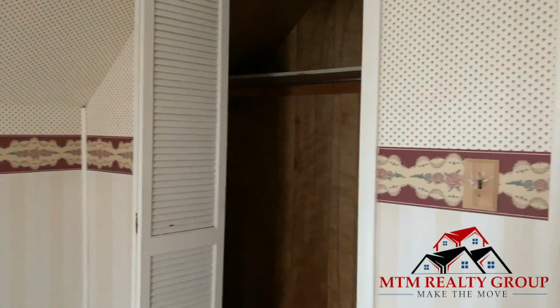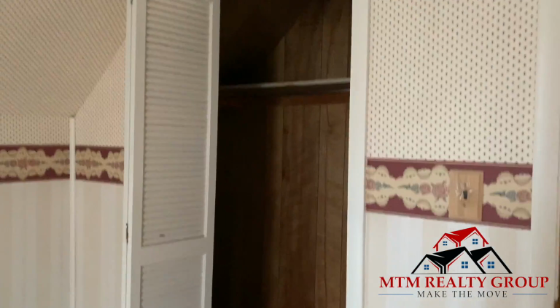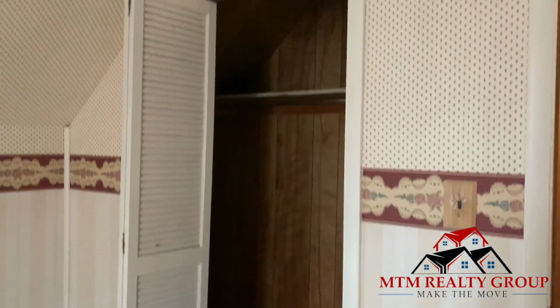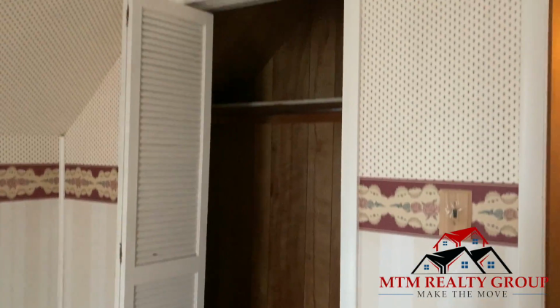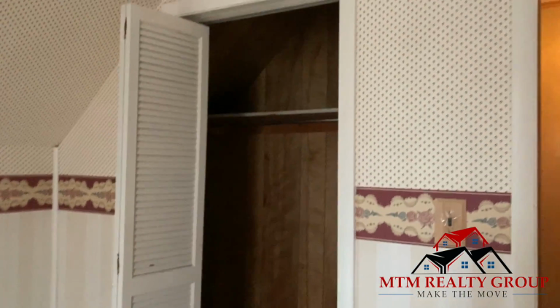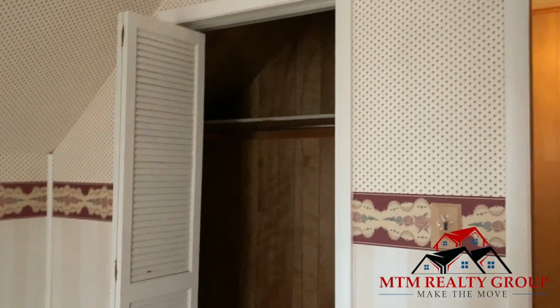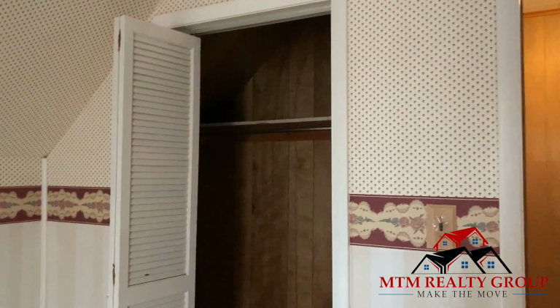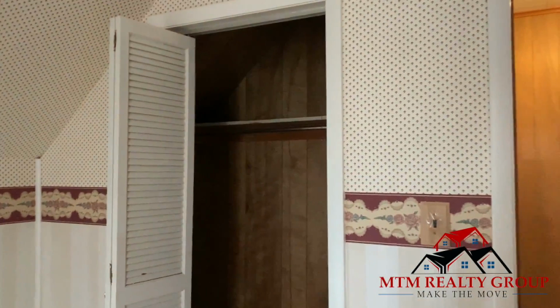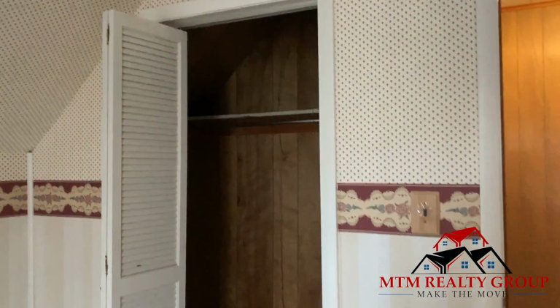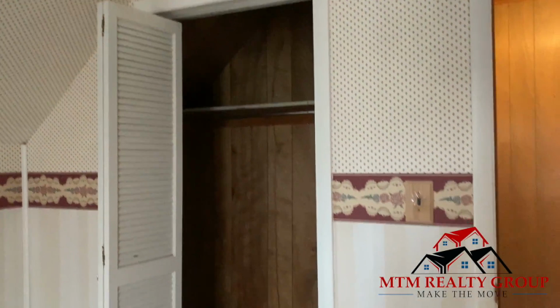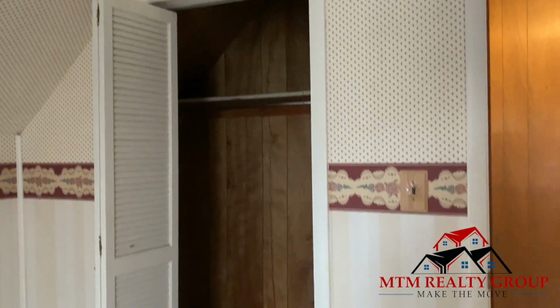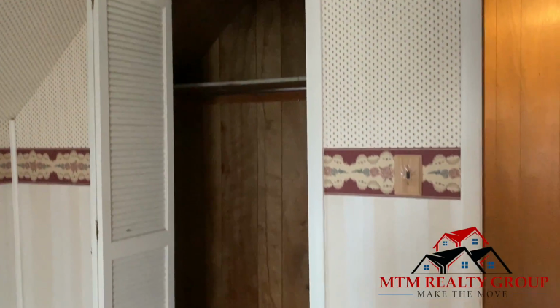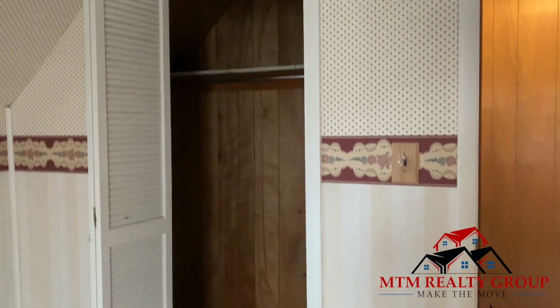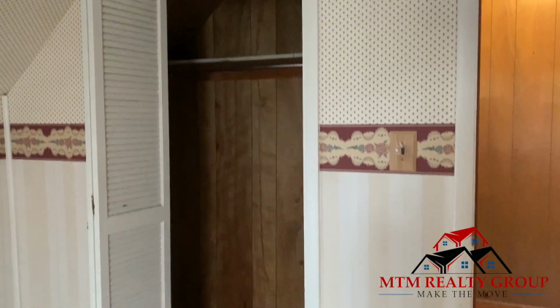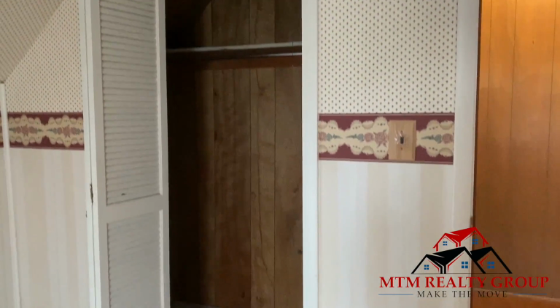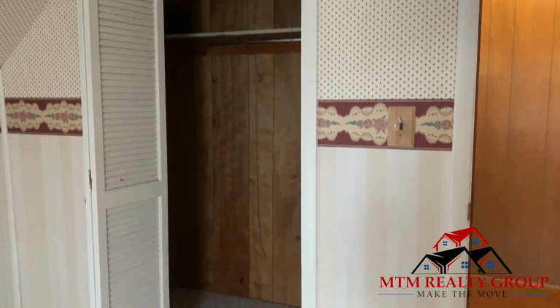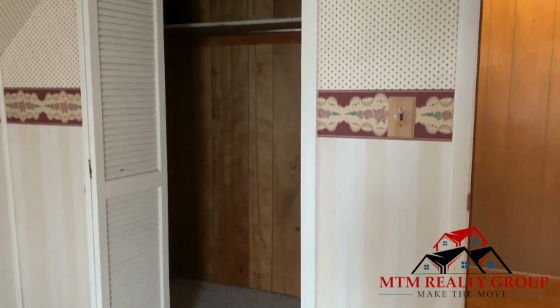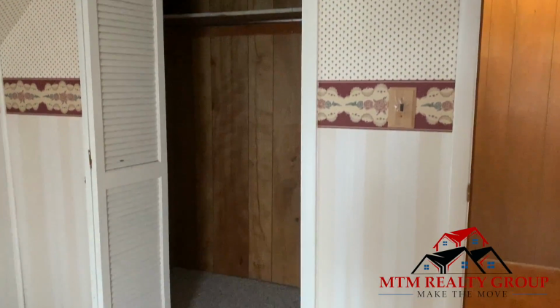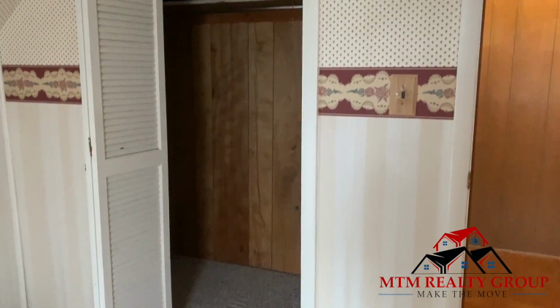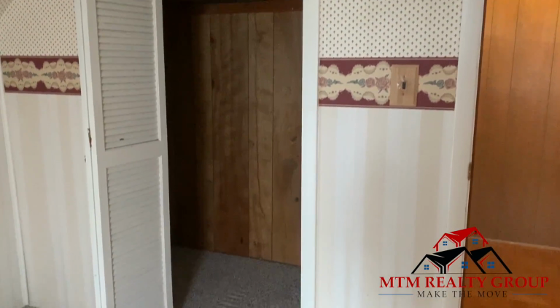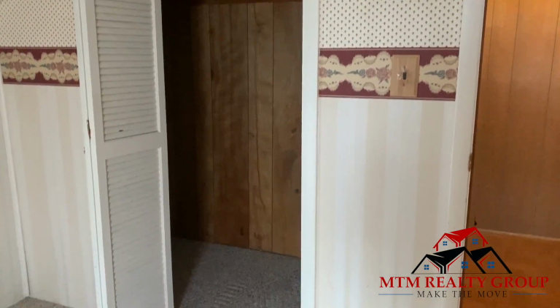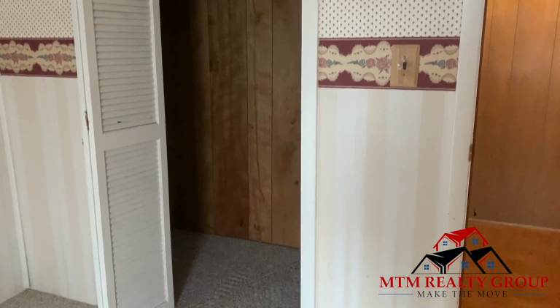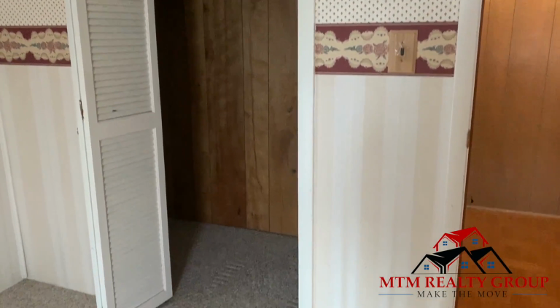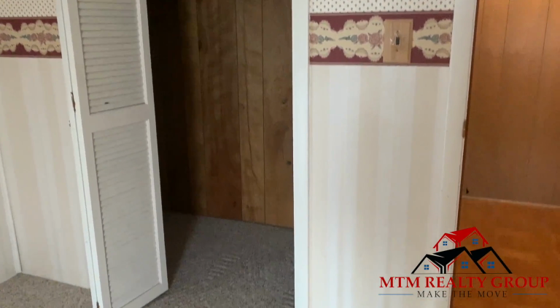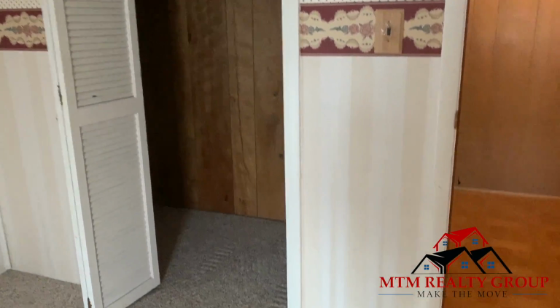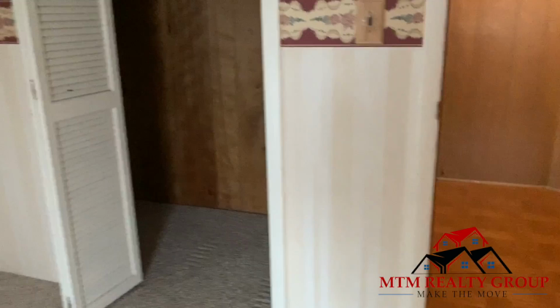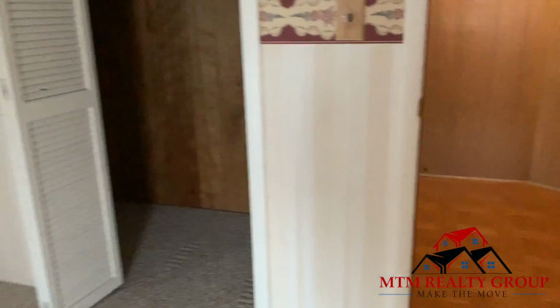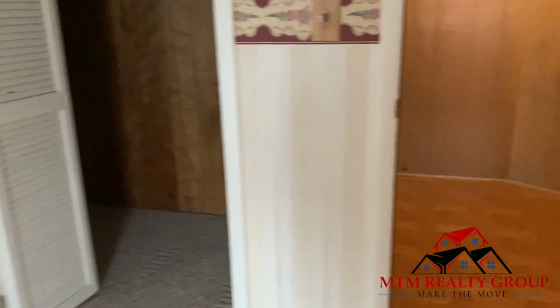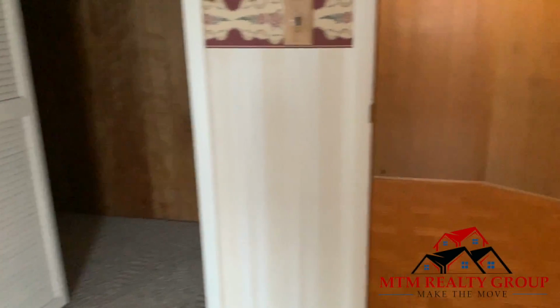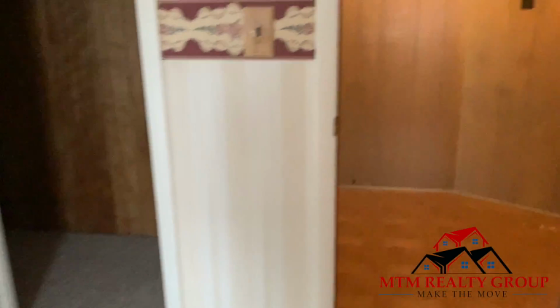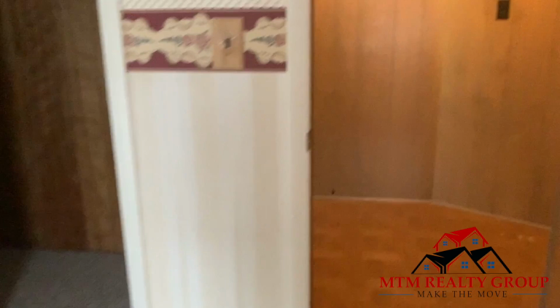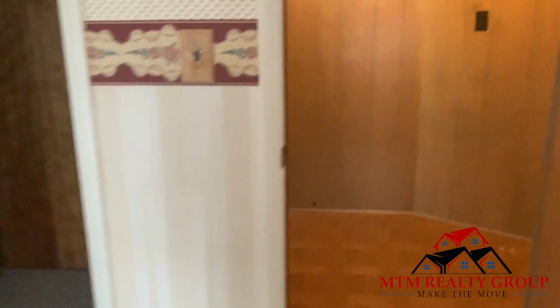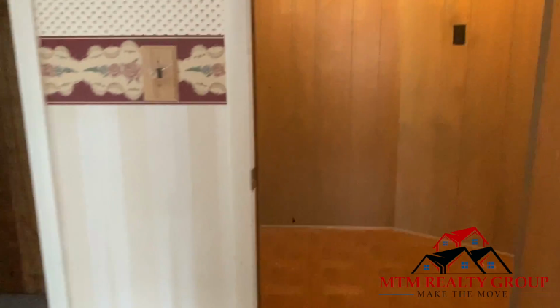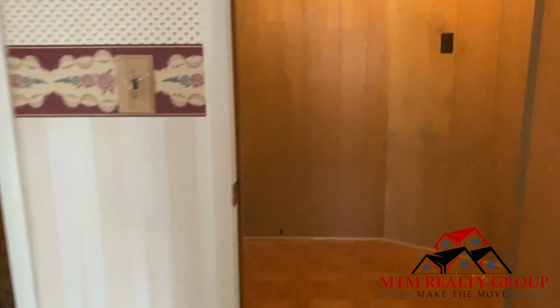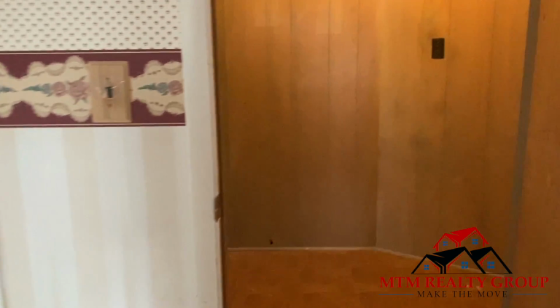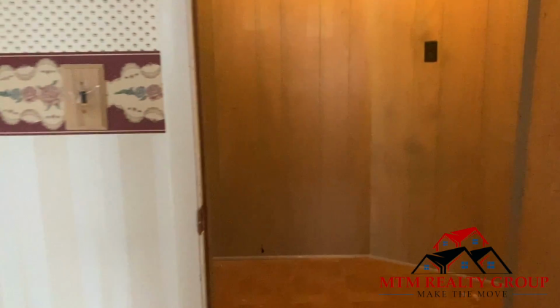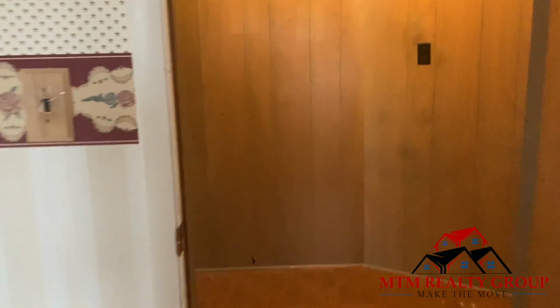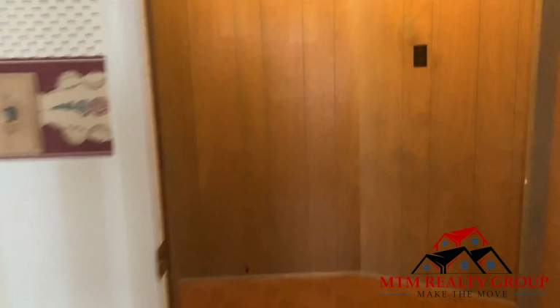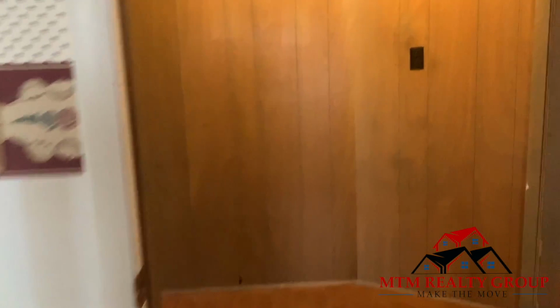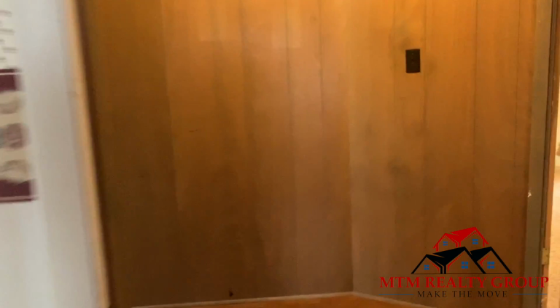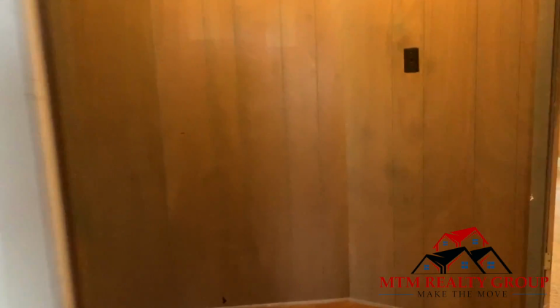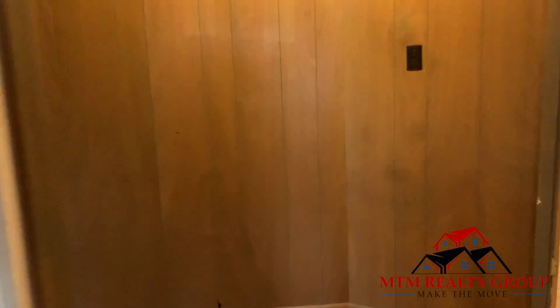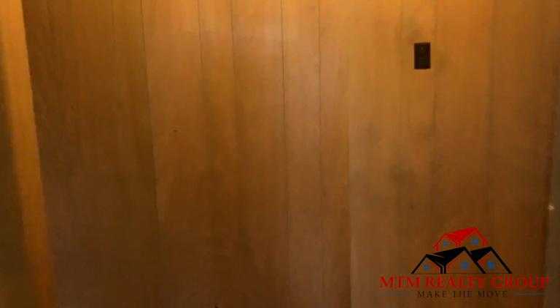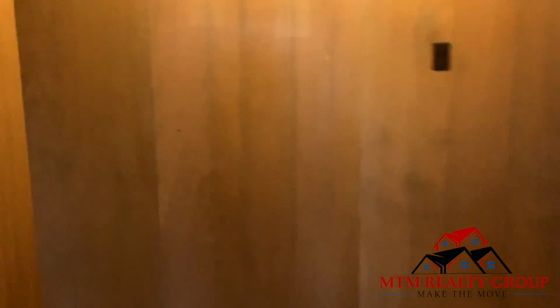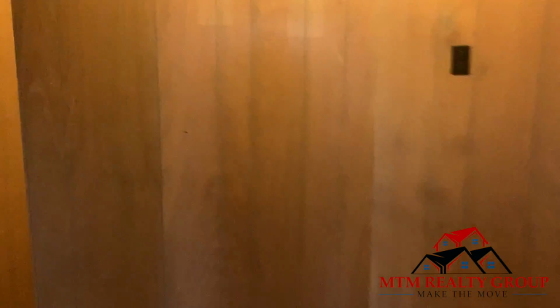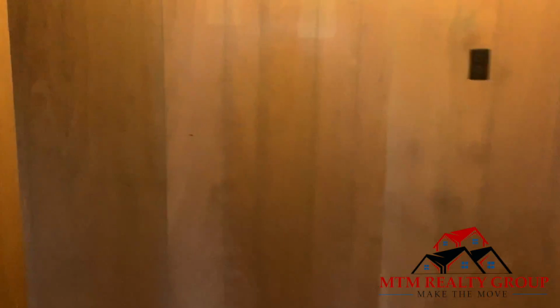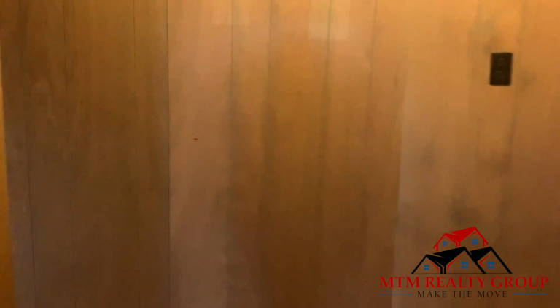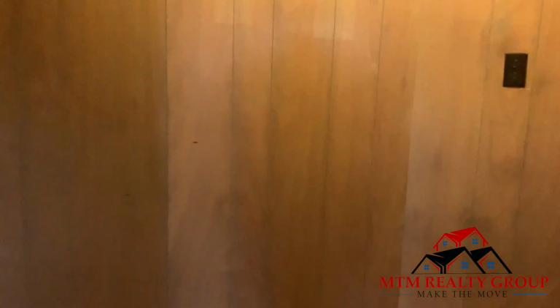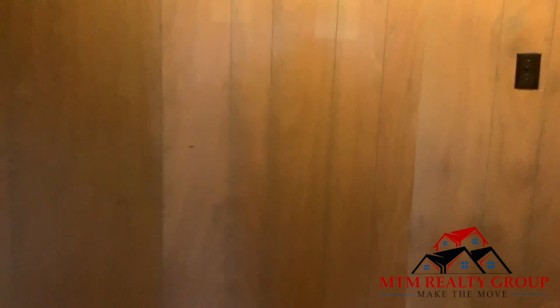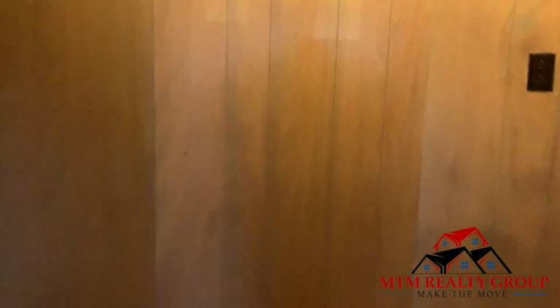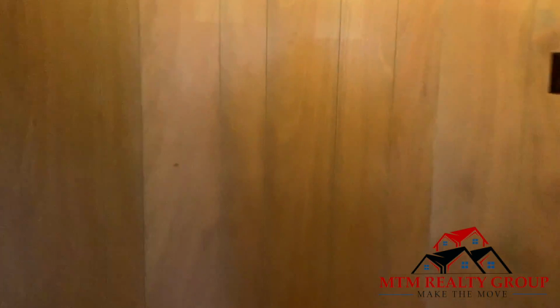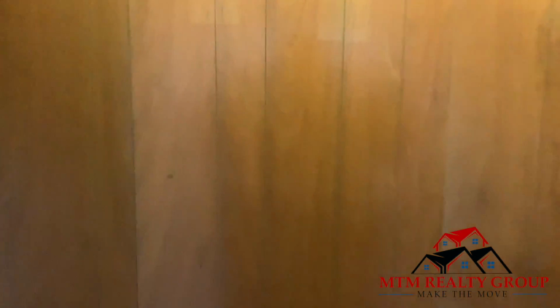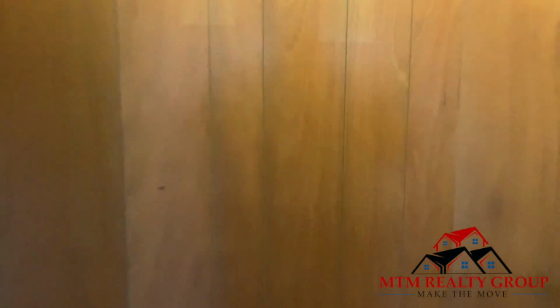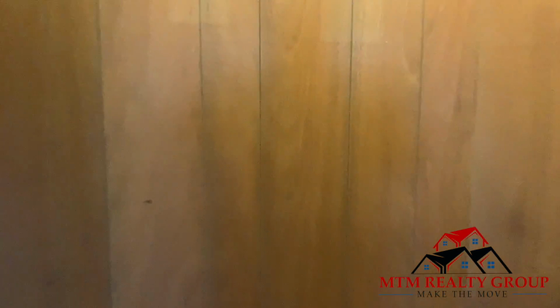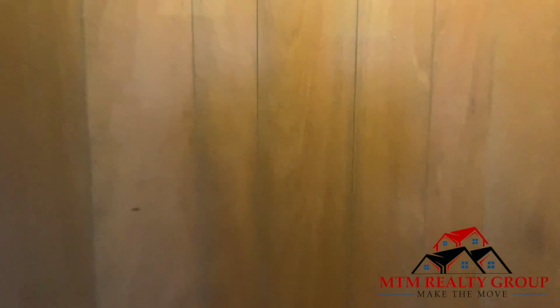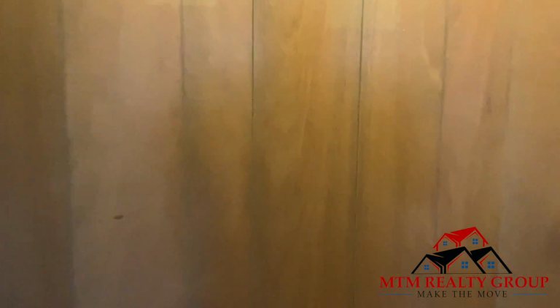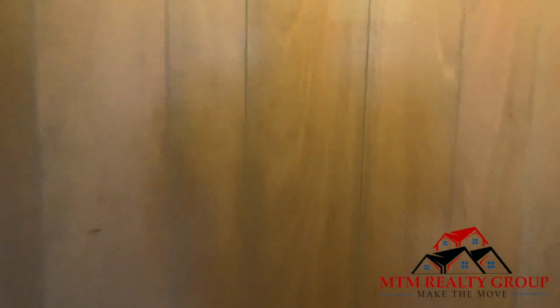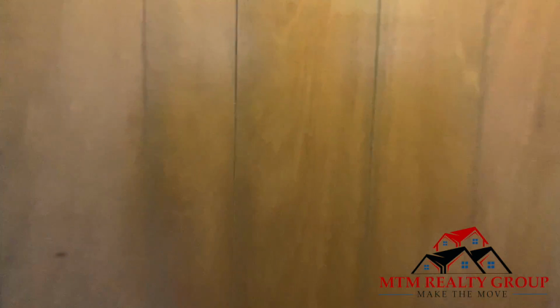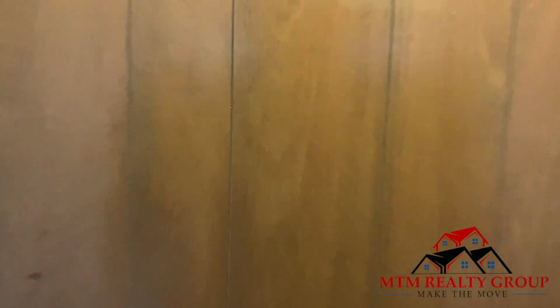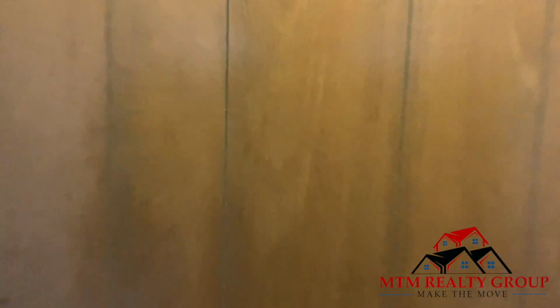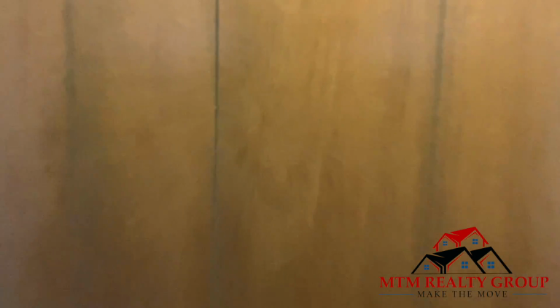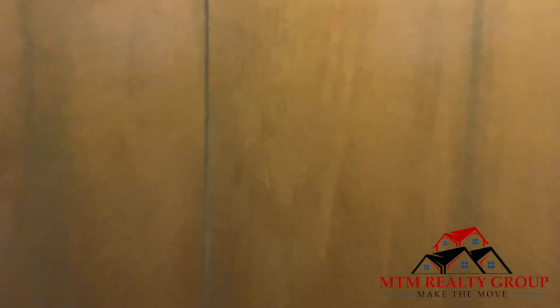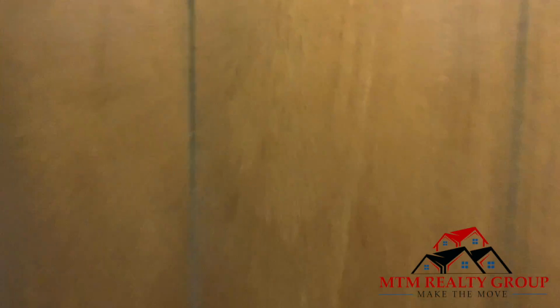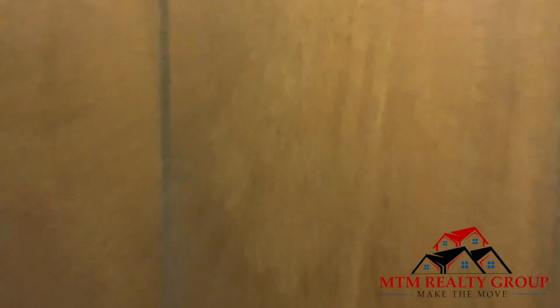And that is everything. If you would like a private showing, please call Sheila Saunders.